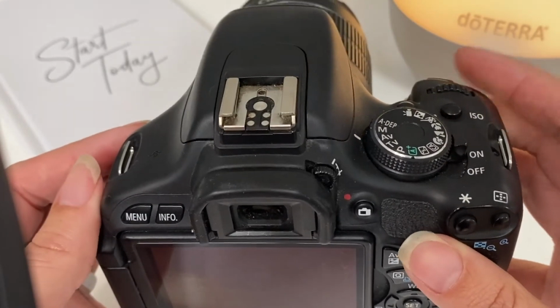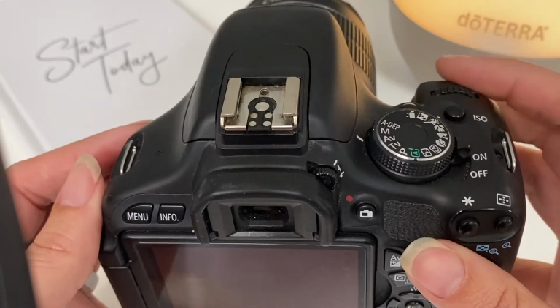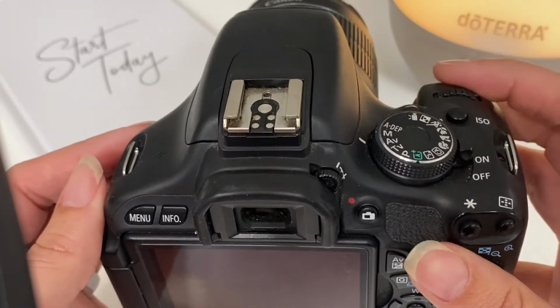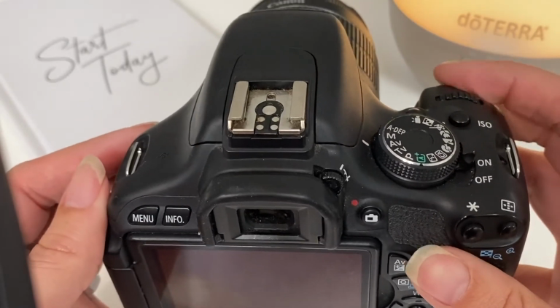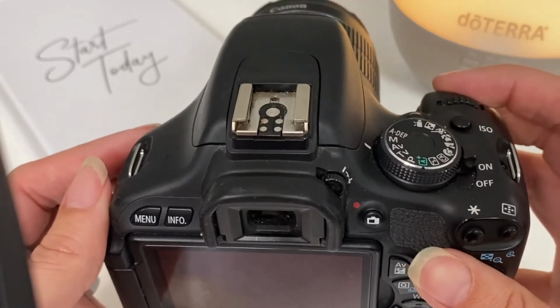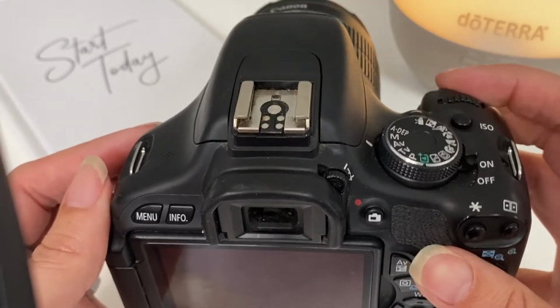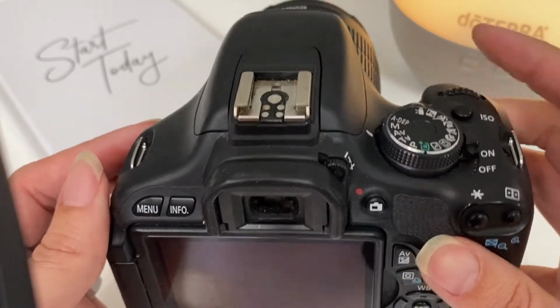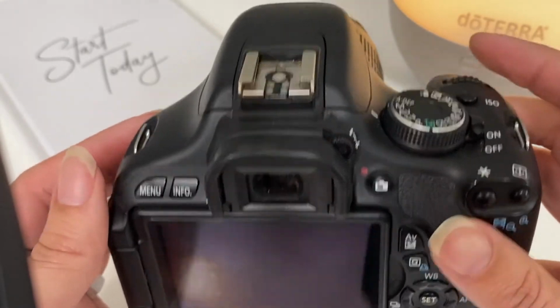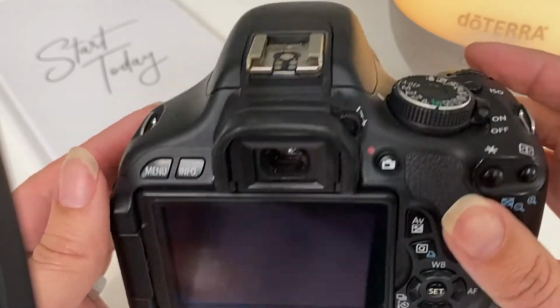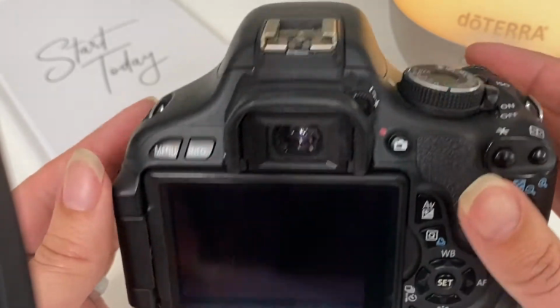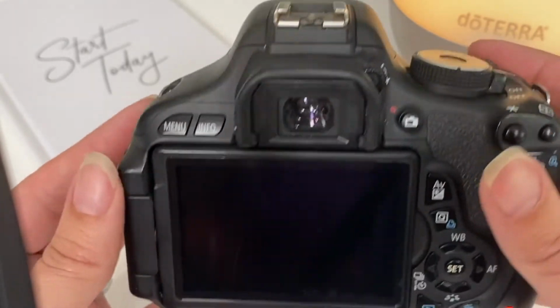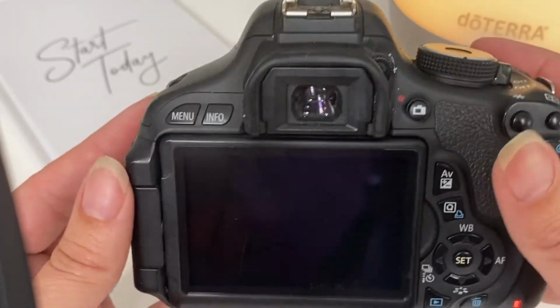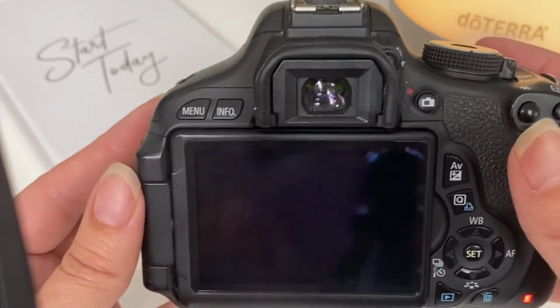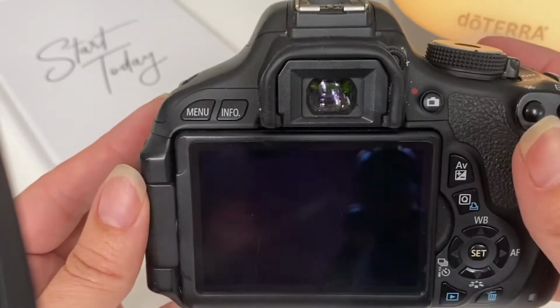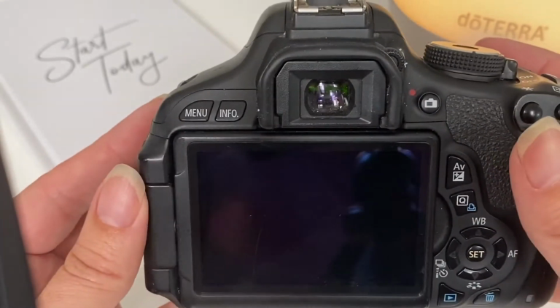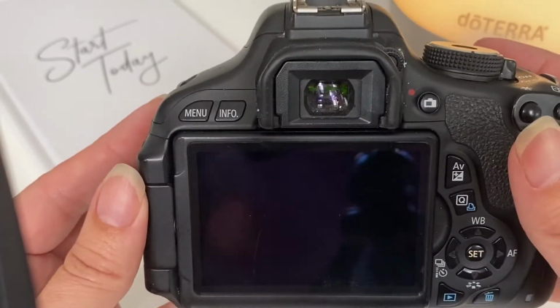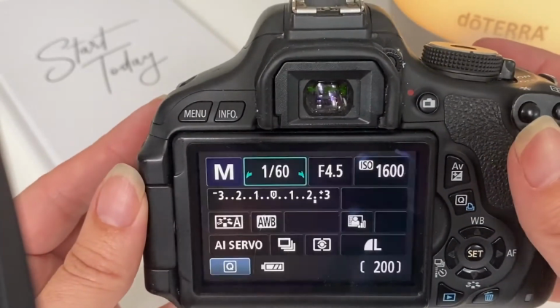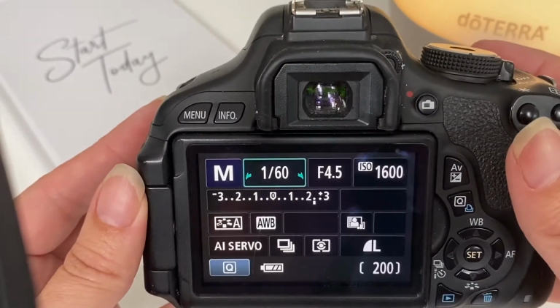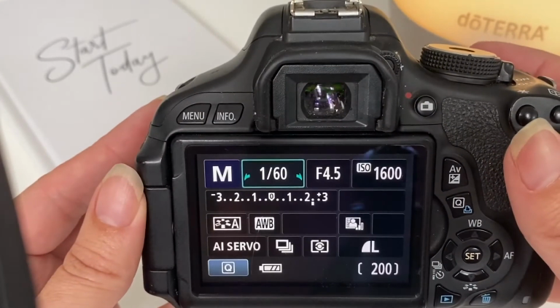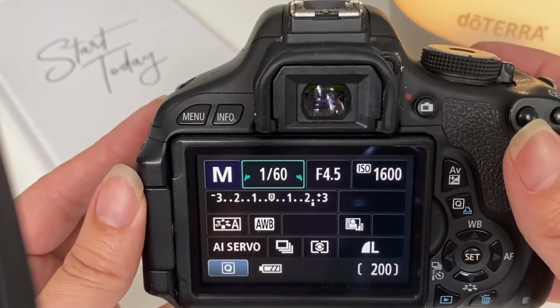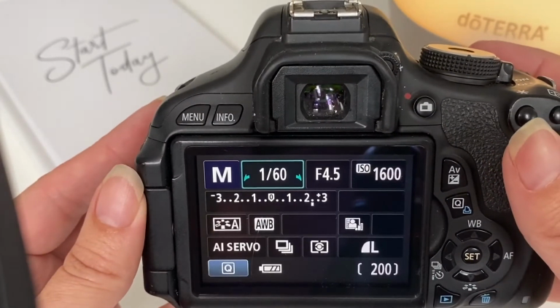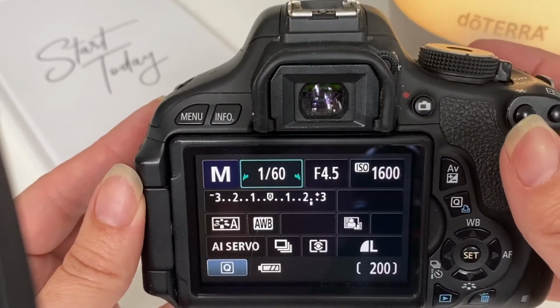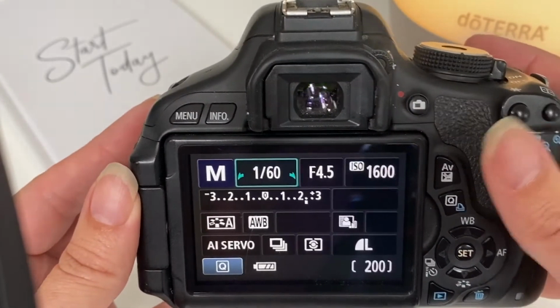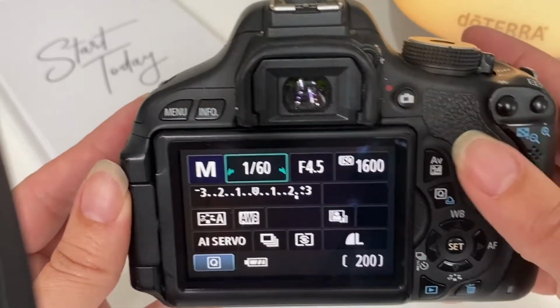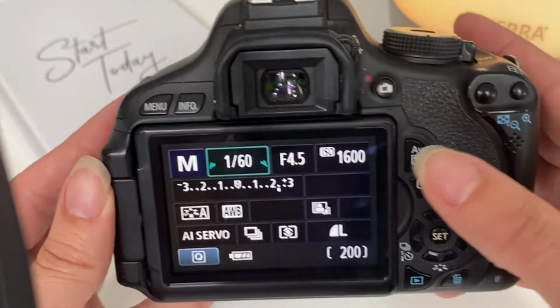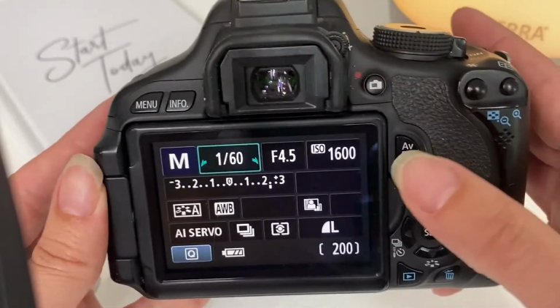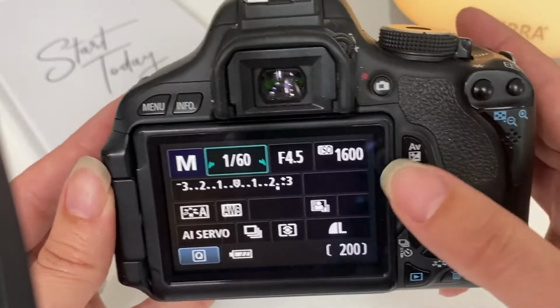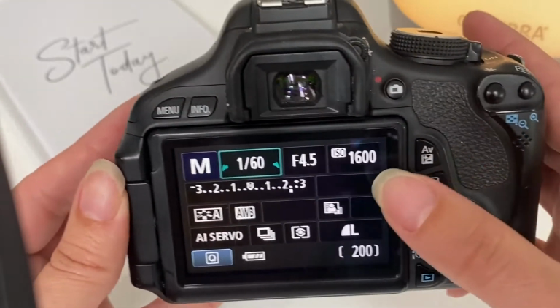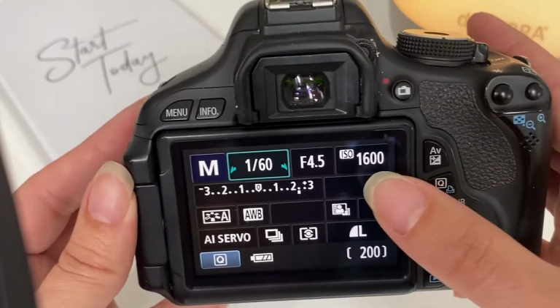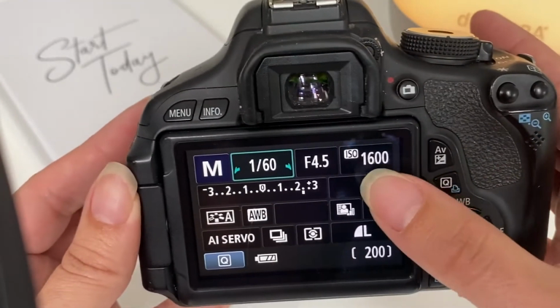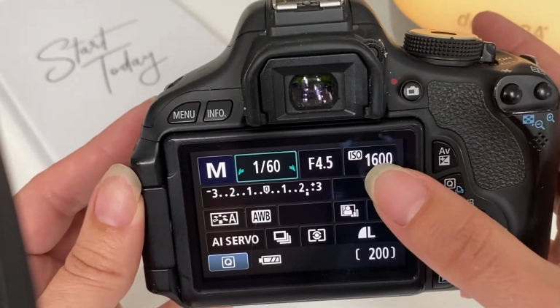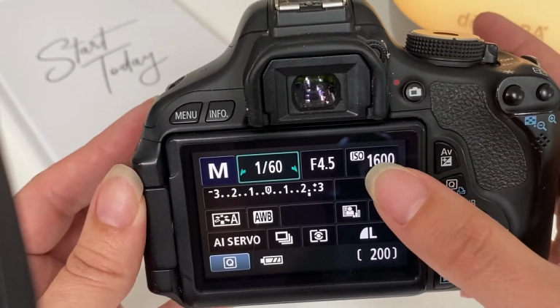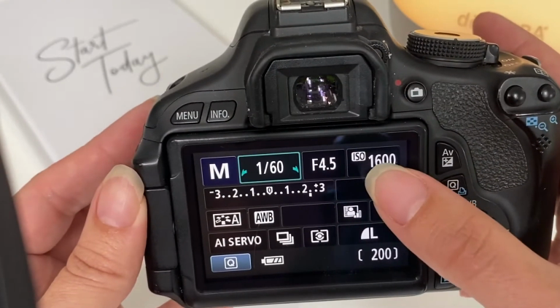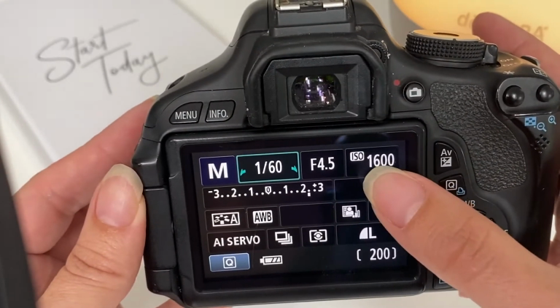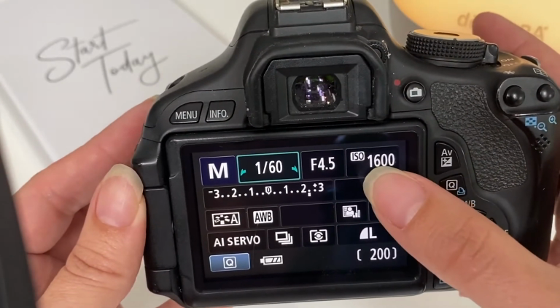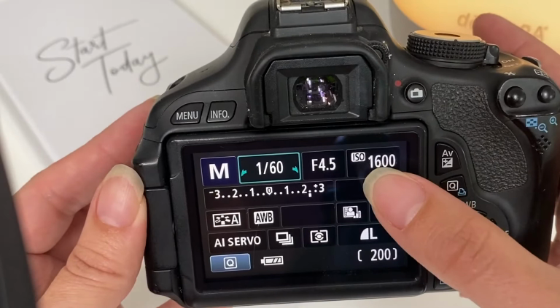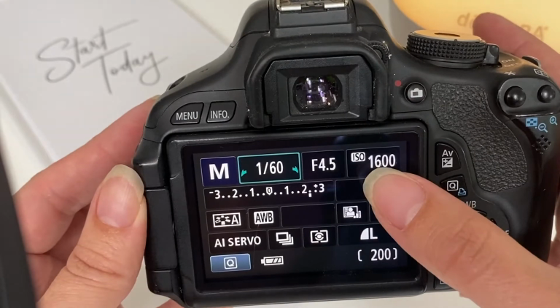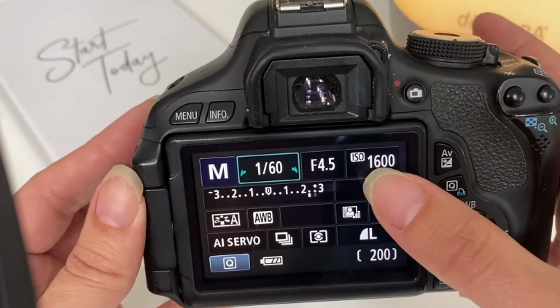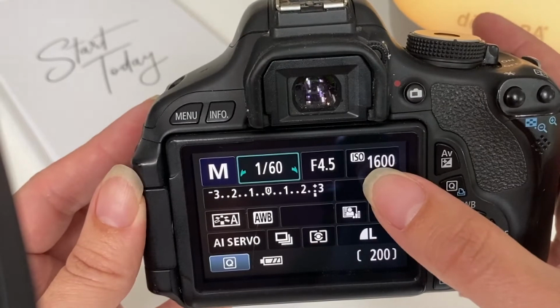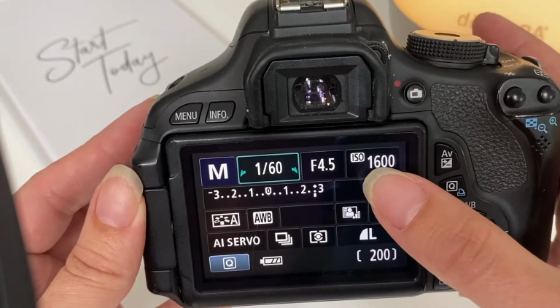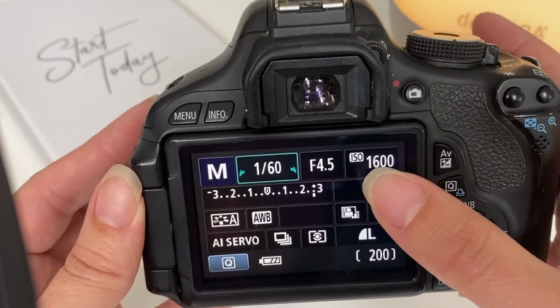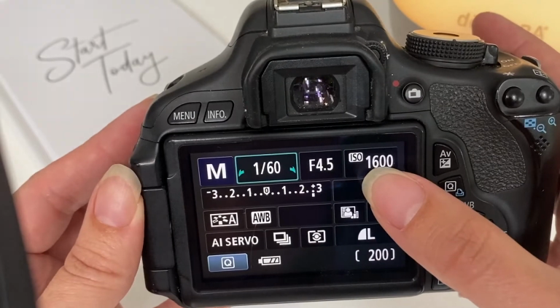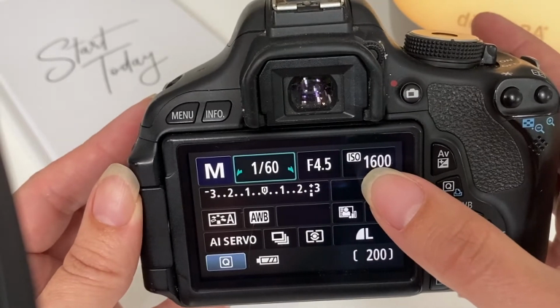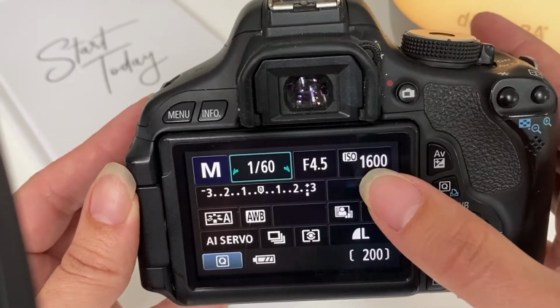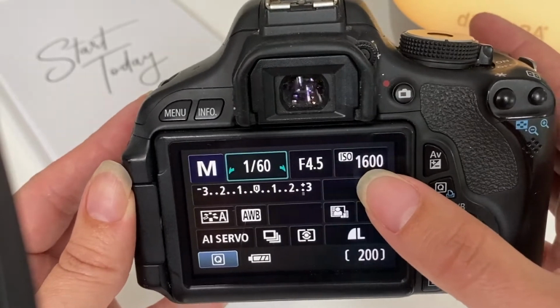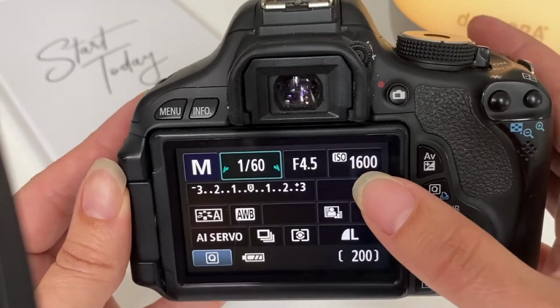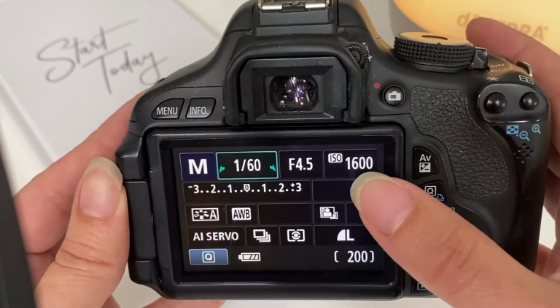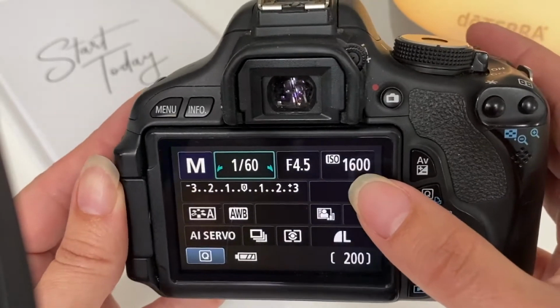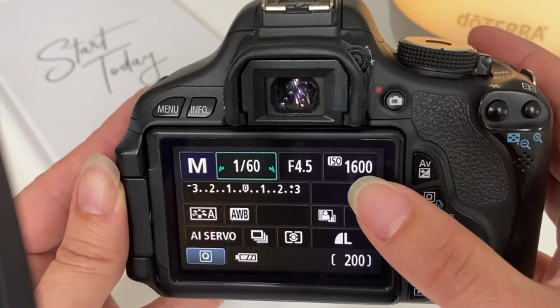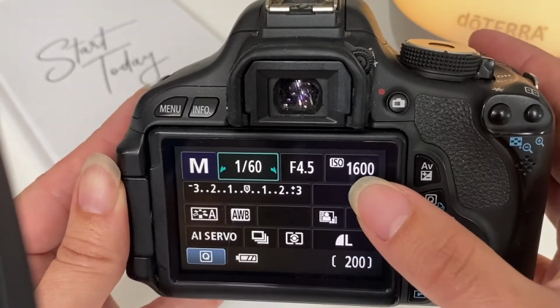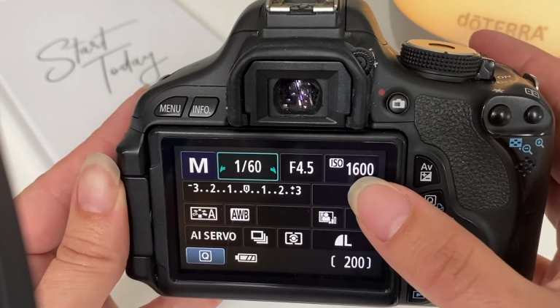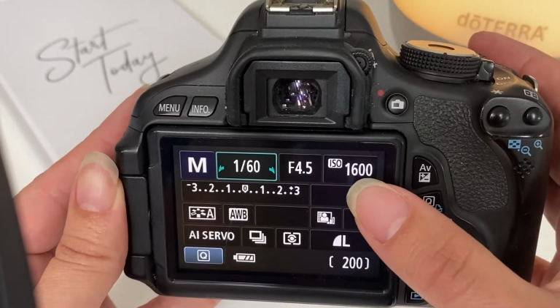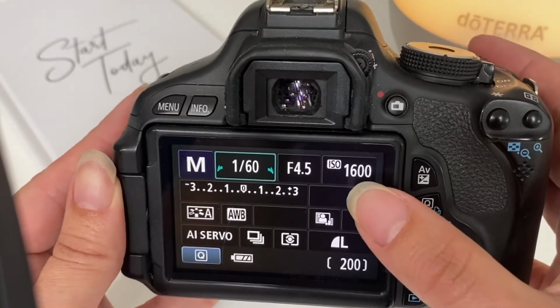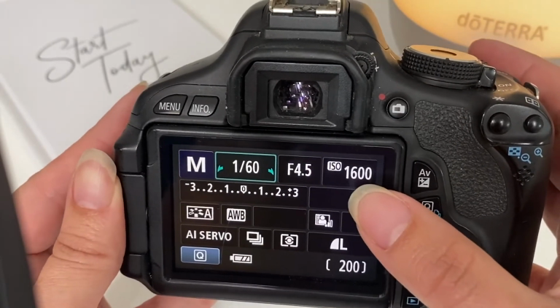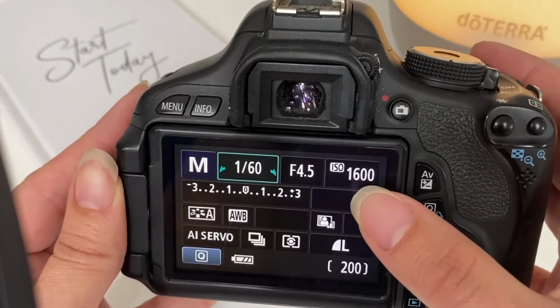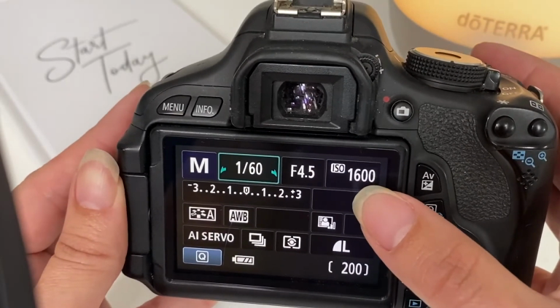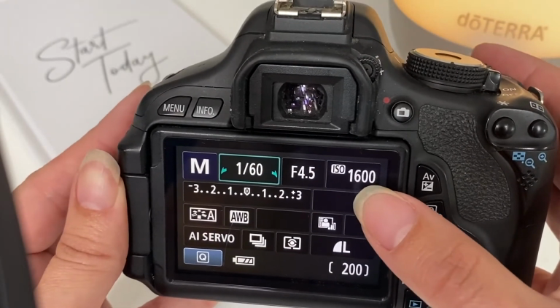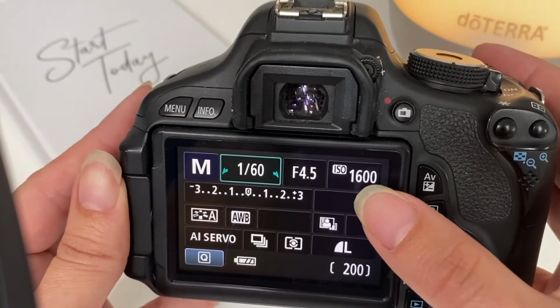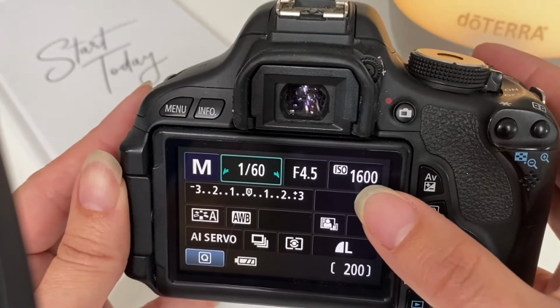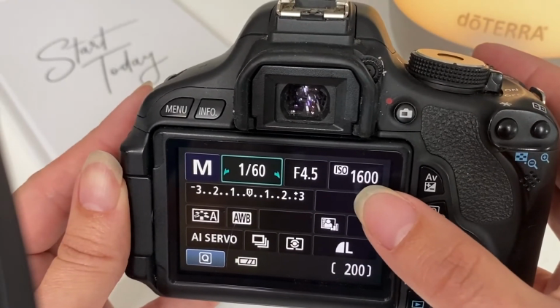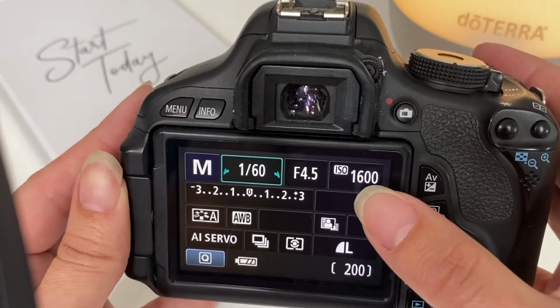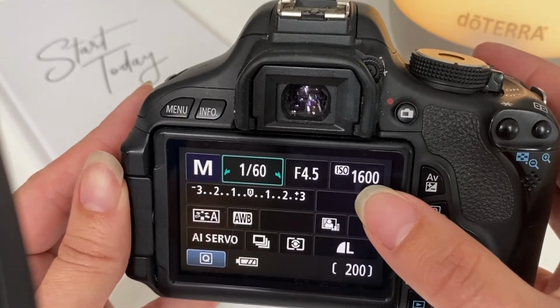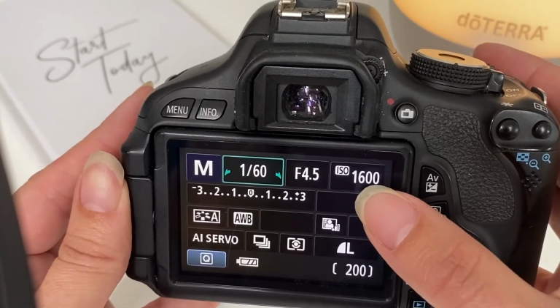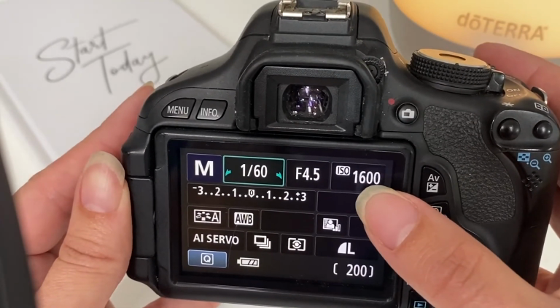So what you're going to do is make sure your camera is on, and this setting right here is the ISO setting that we want to change.